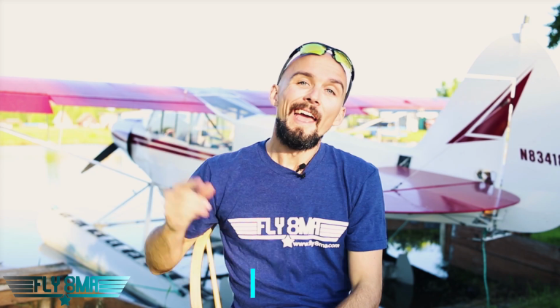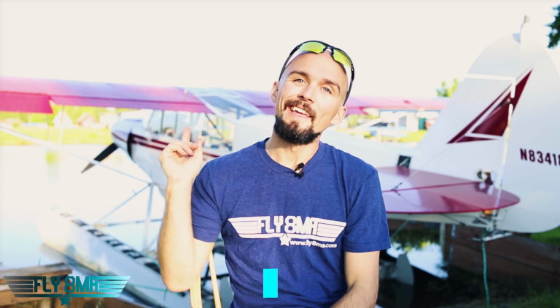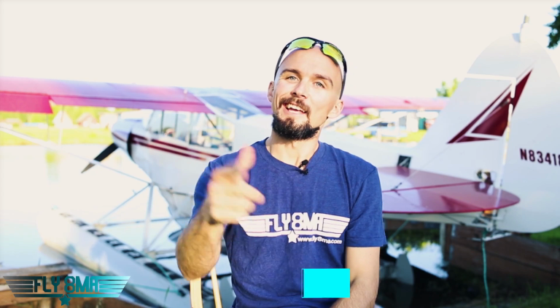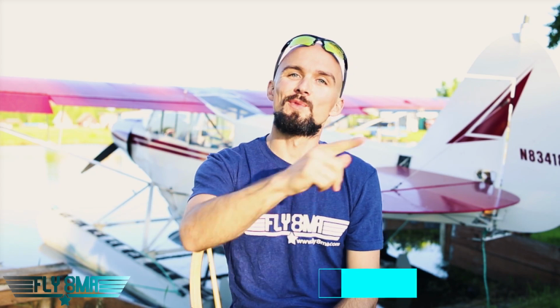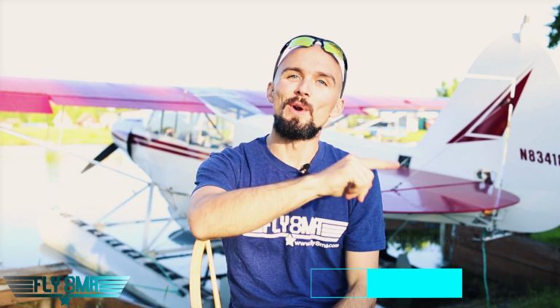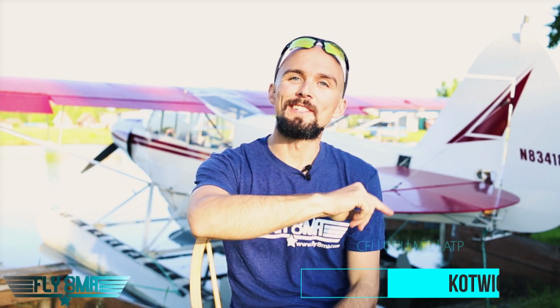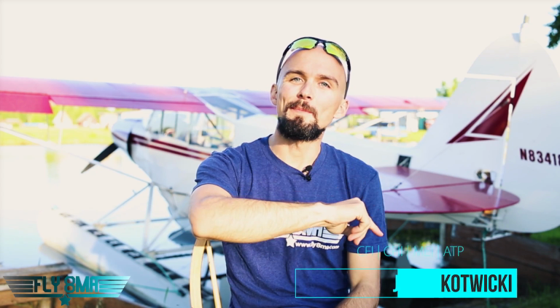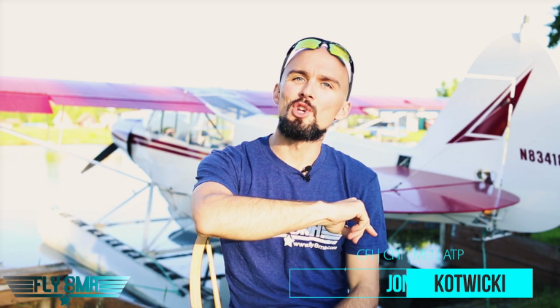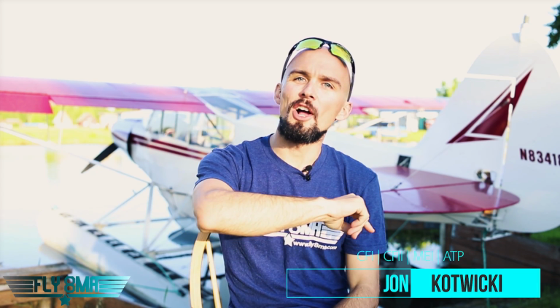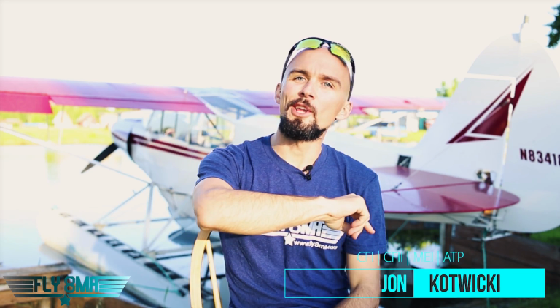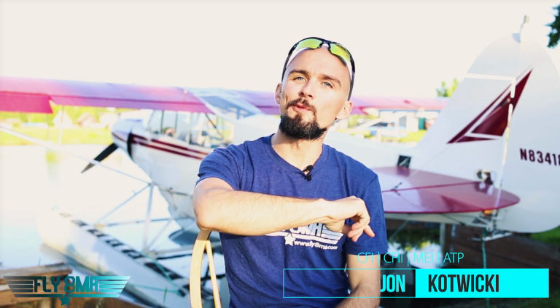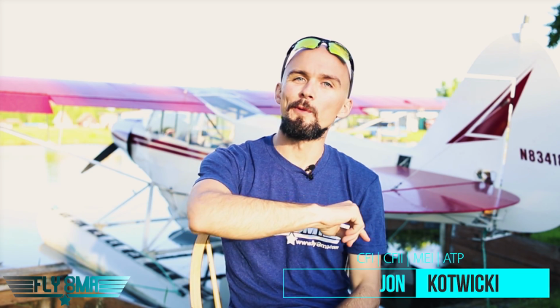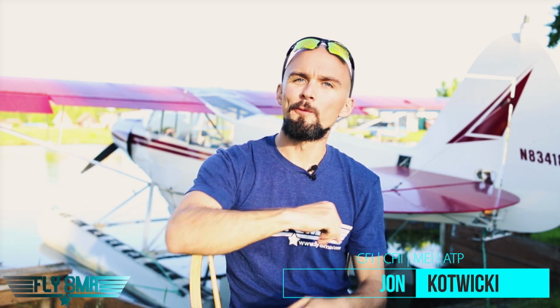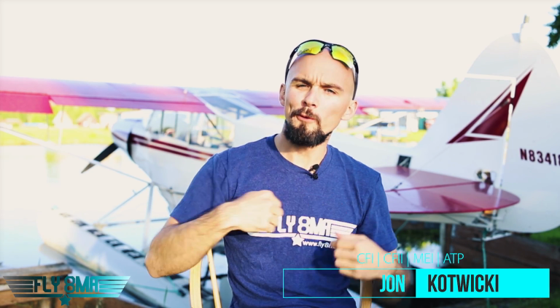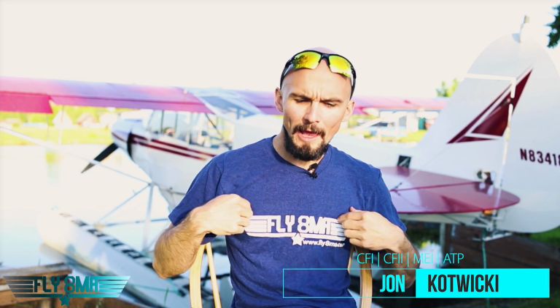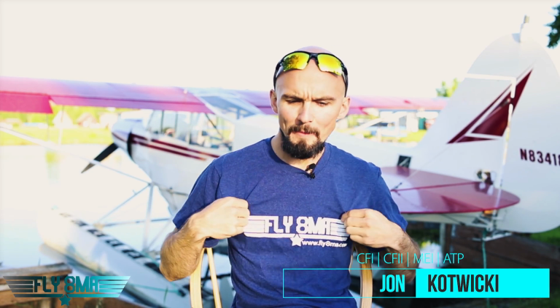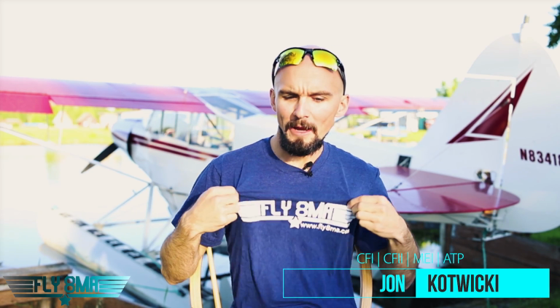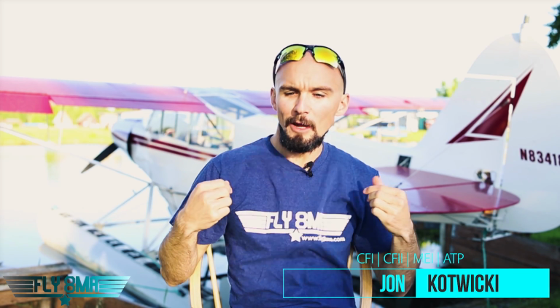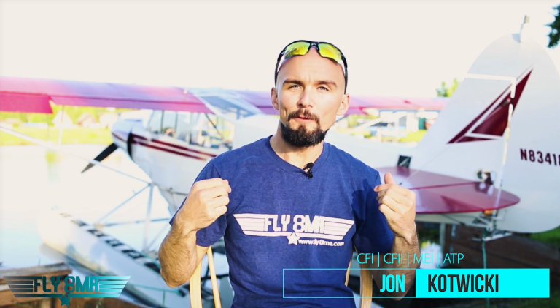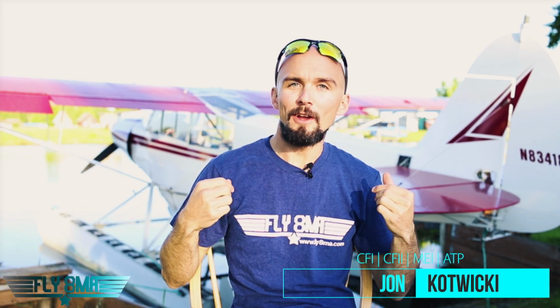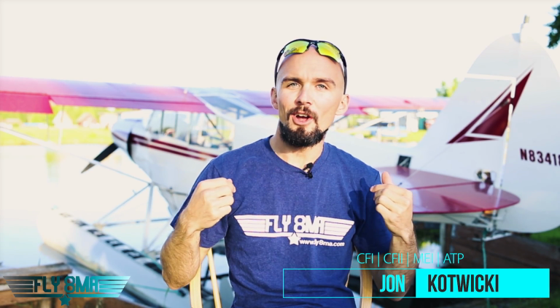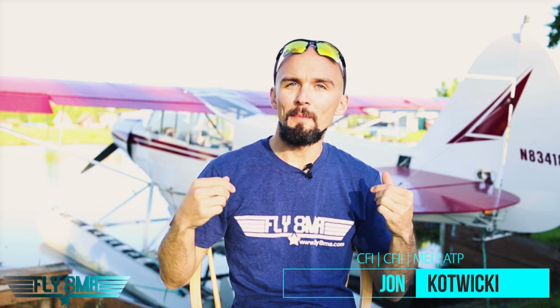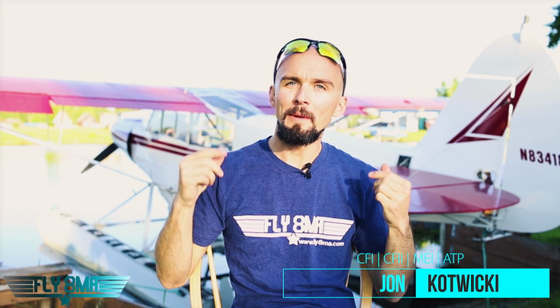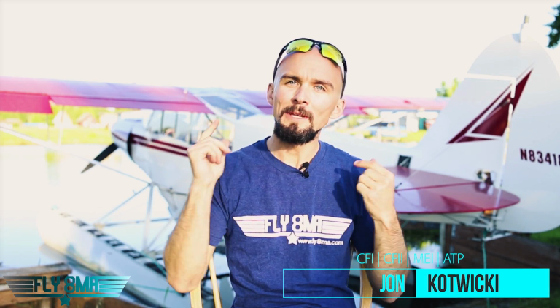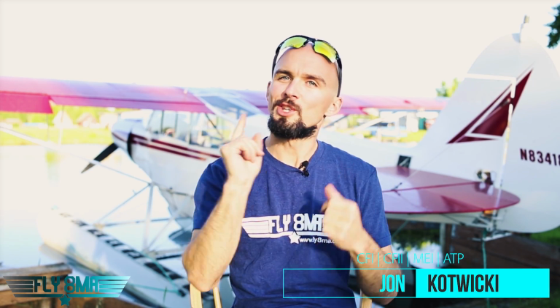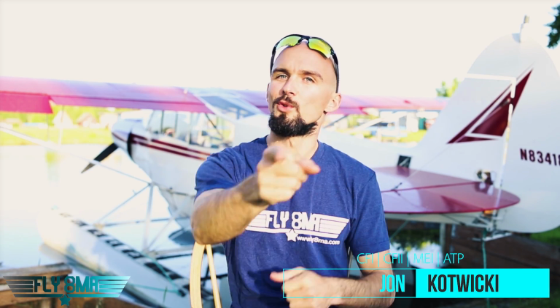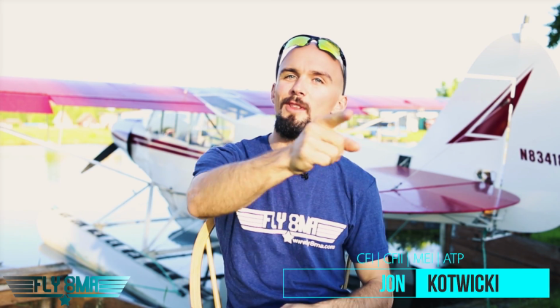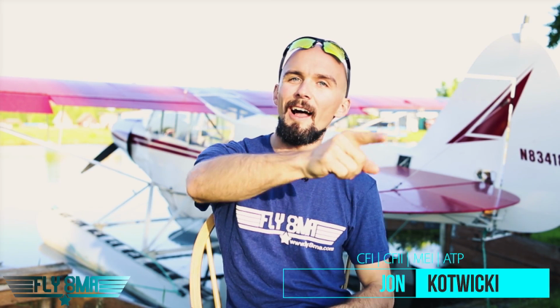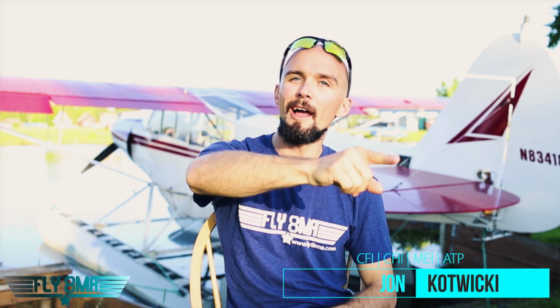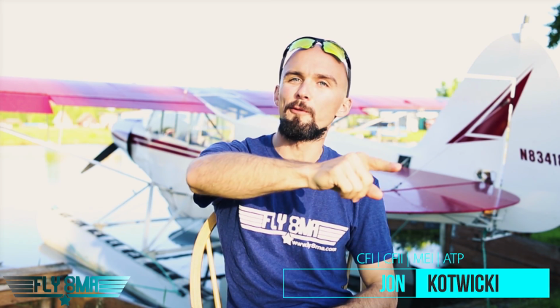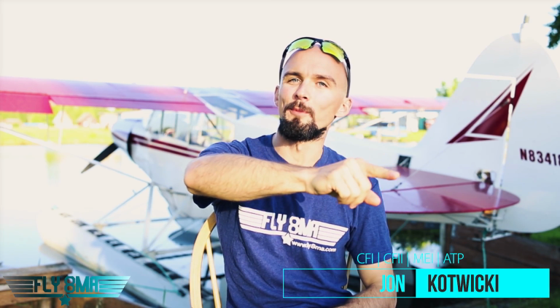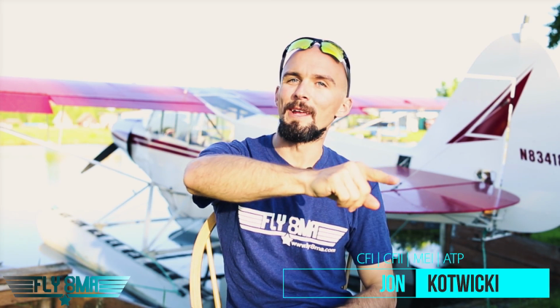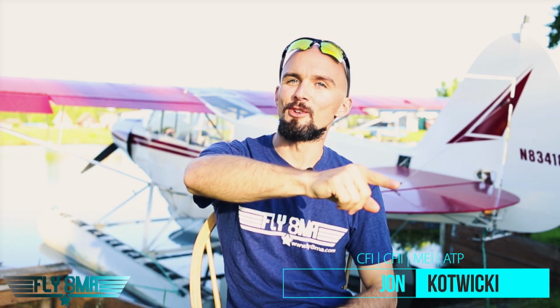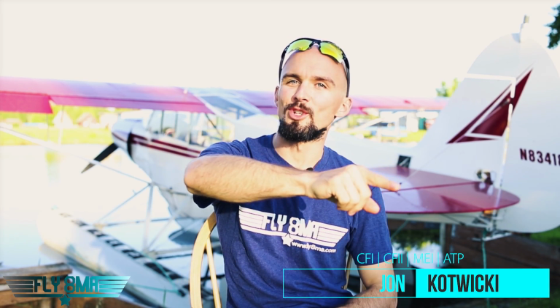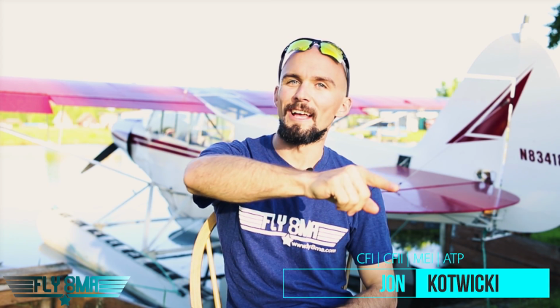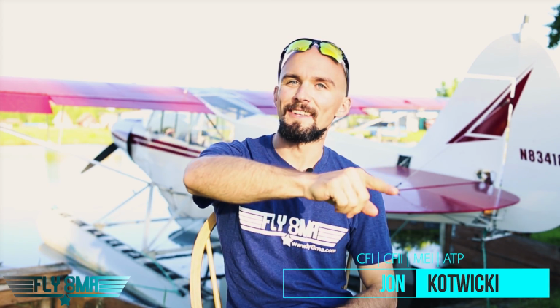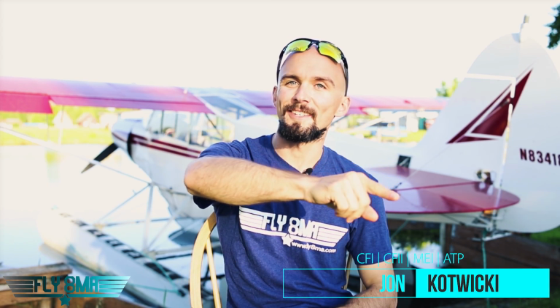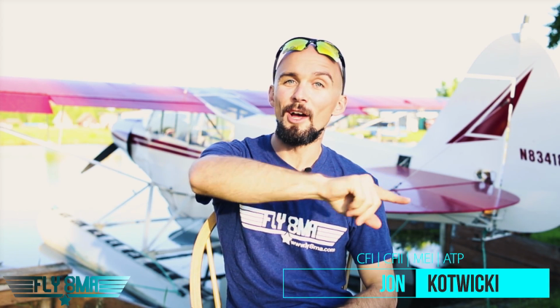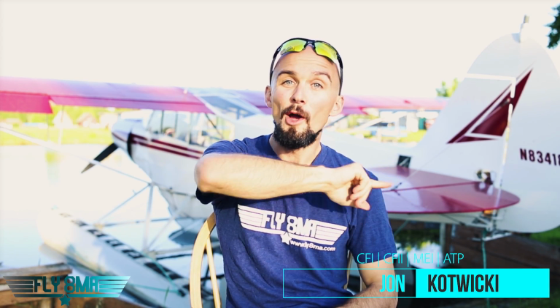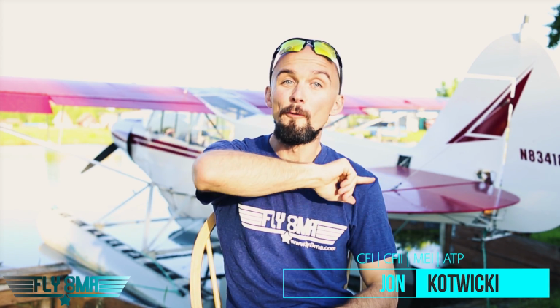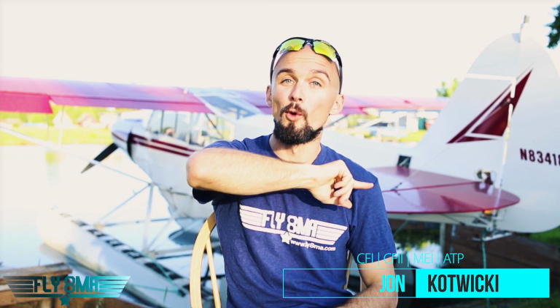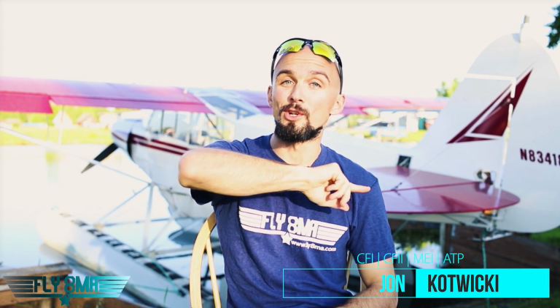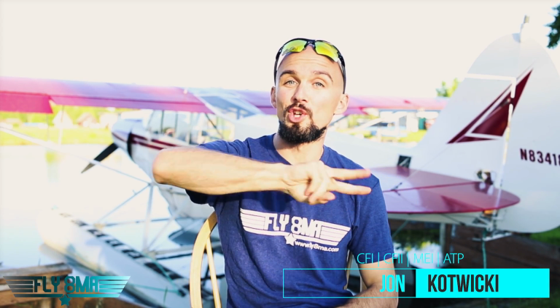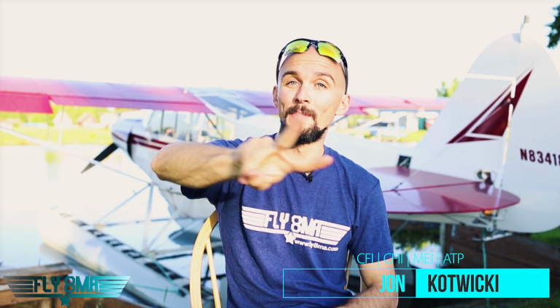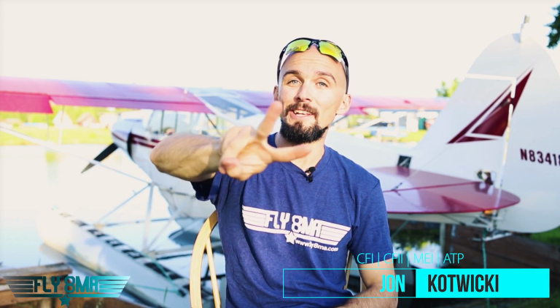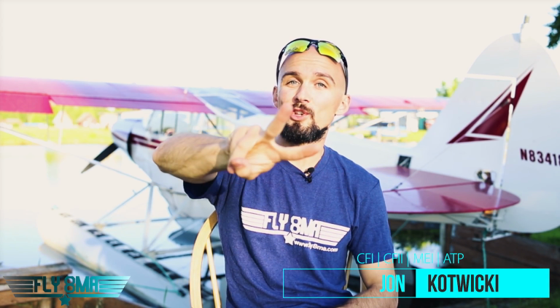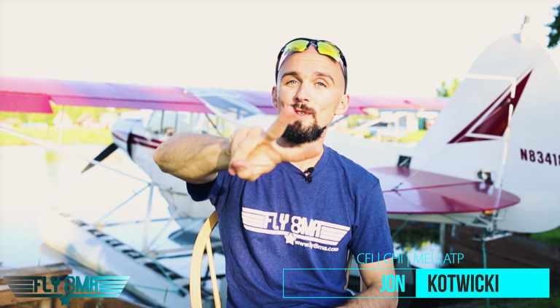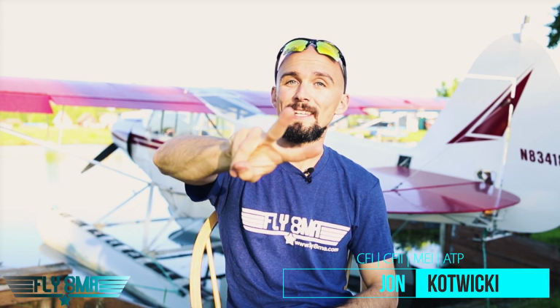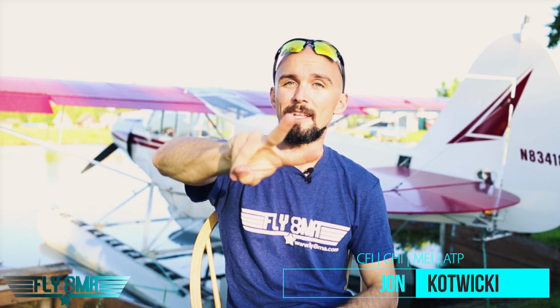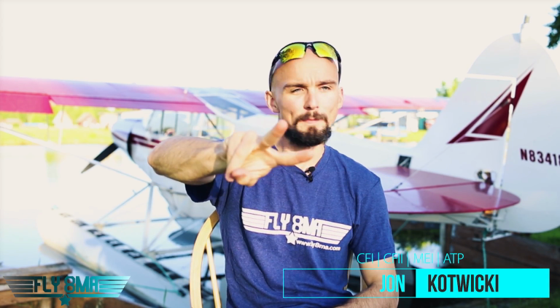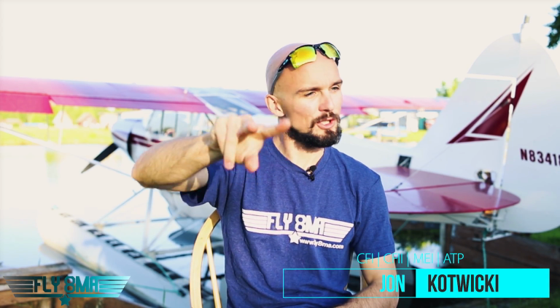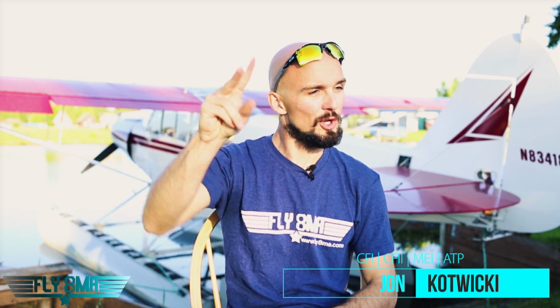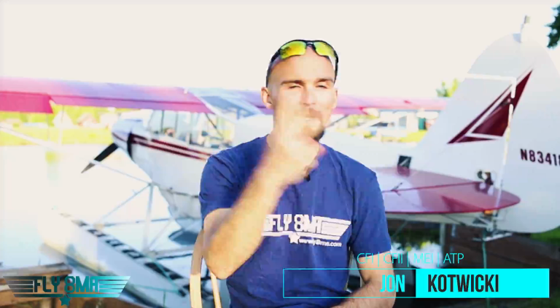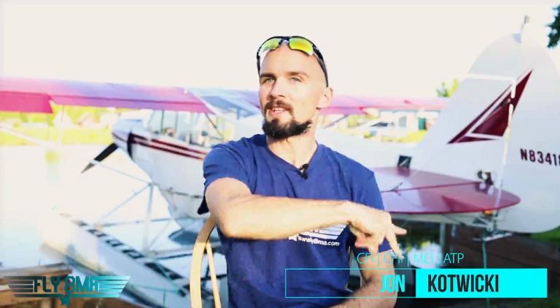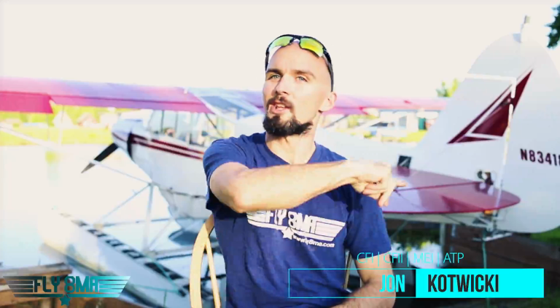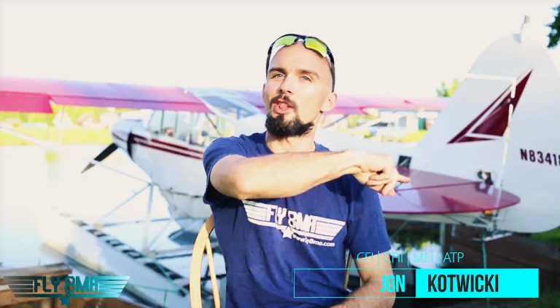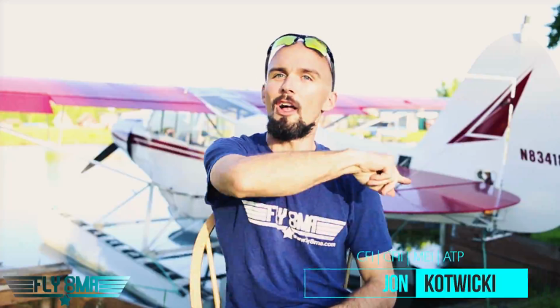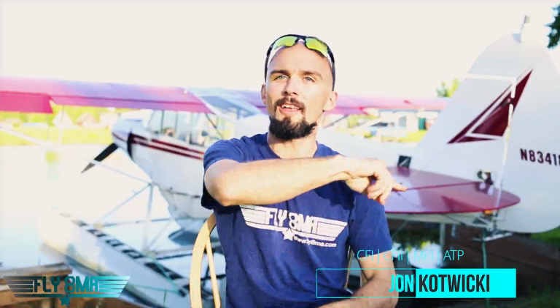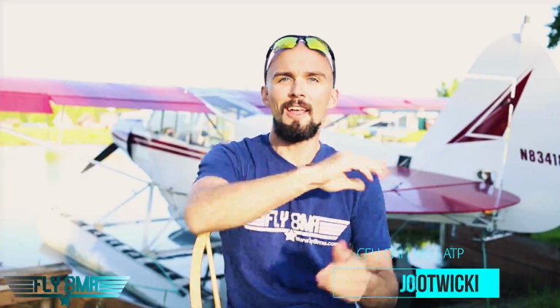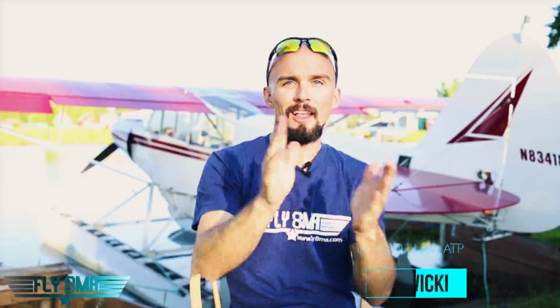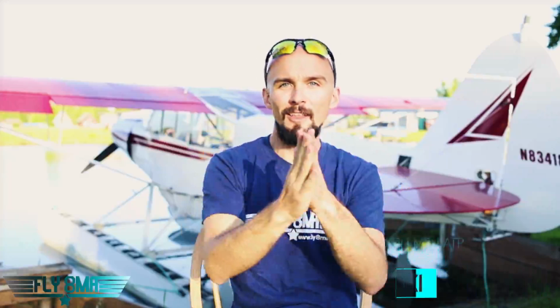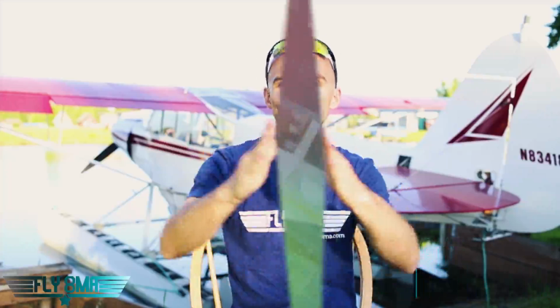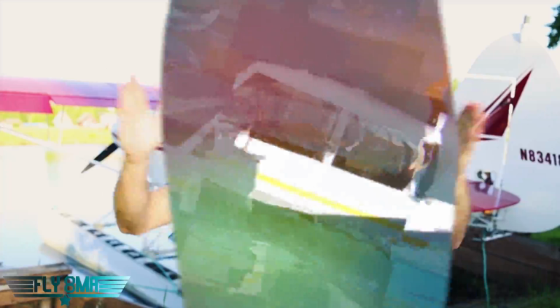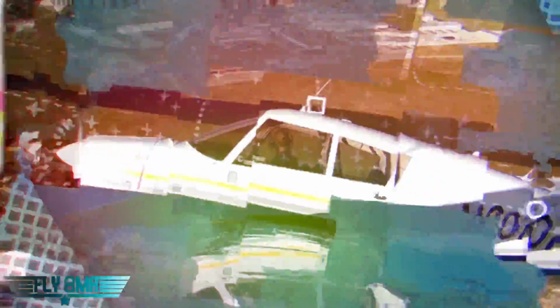Hey guys, what is up? John here from flyatmykelf.com coming to you live from Anchorage, Alaska for 2-Minute Tuesday. Let's put two minutes on the clock. Let's go!